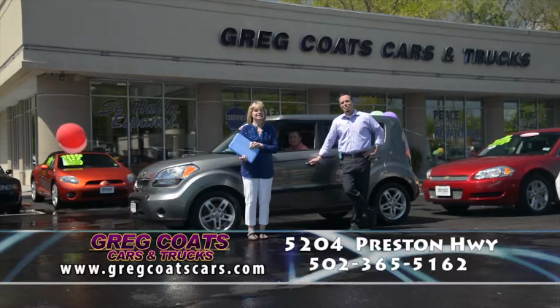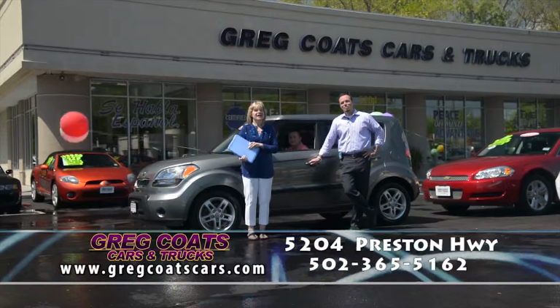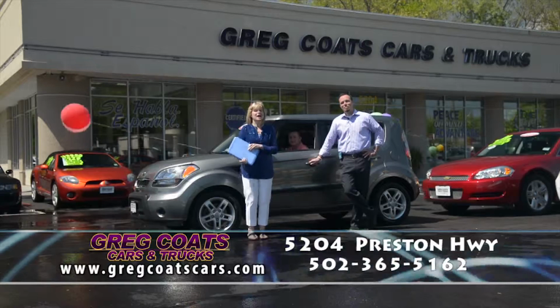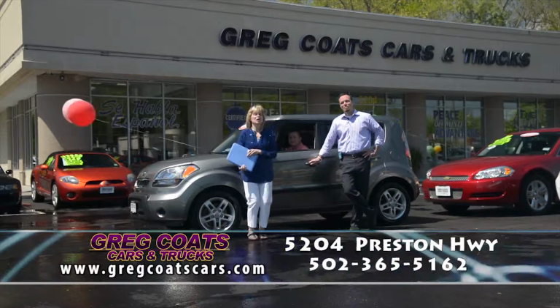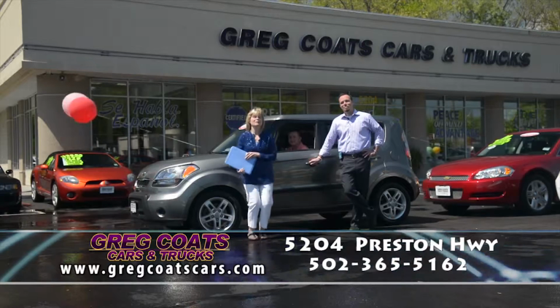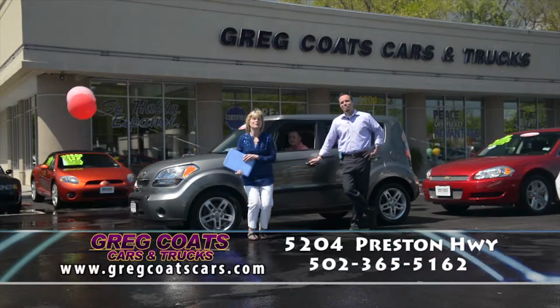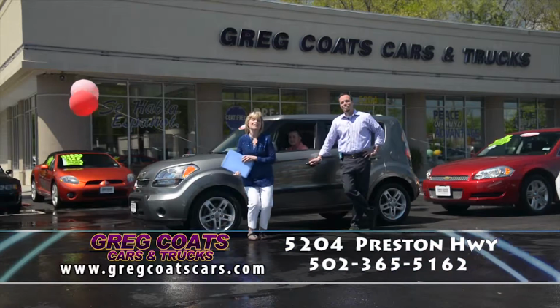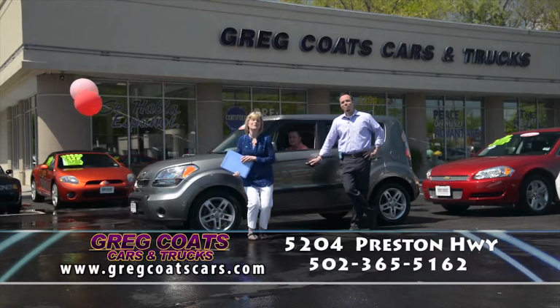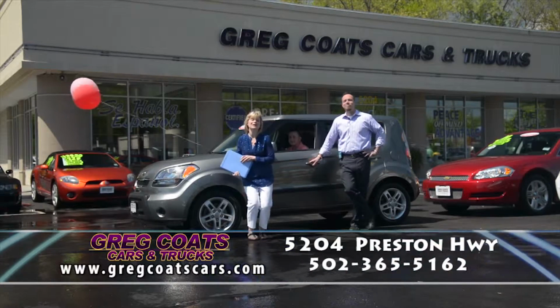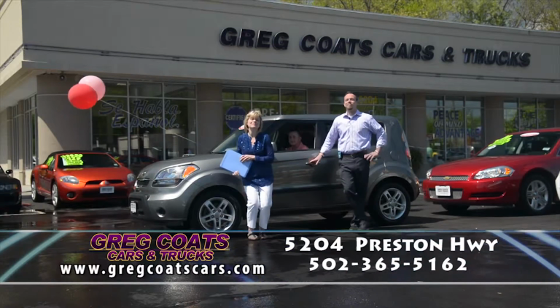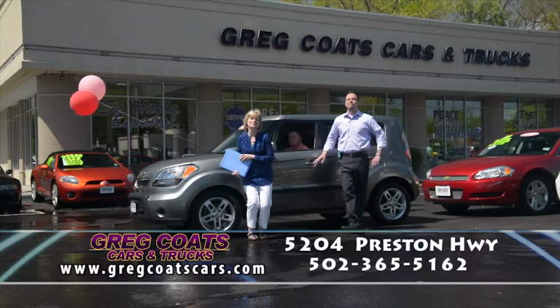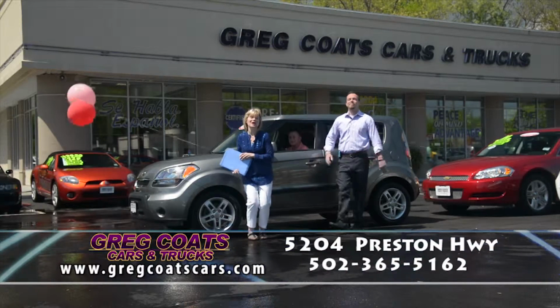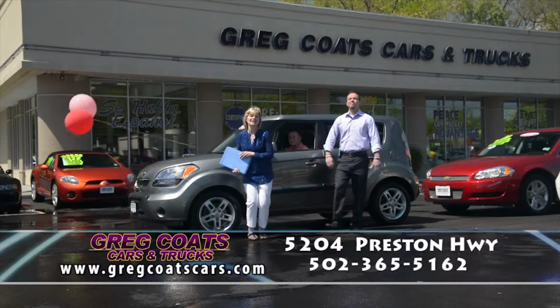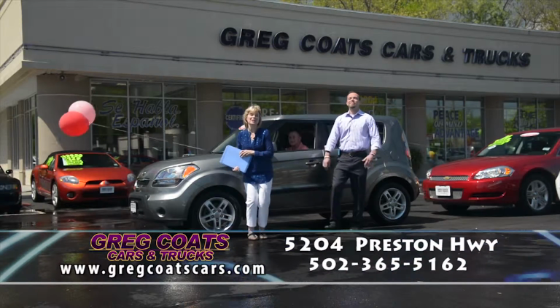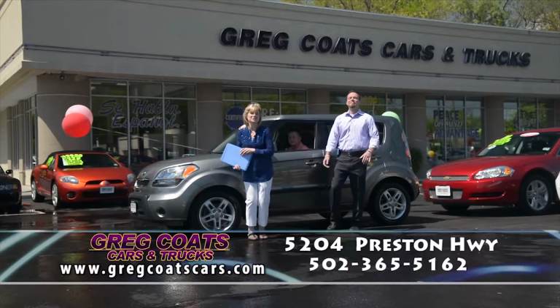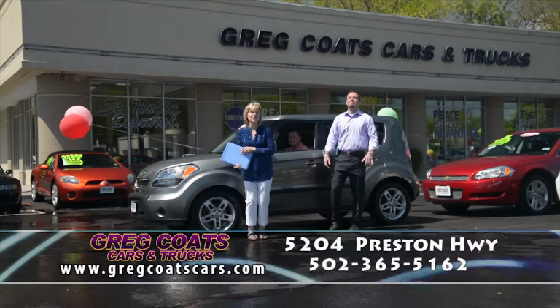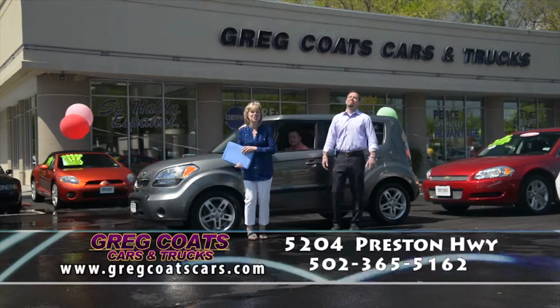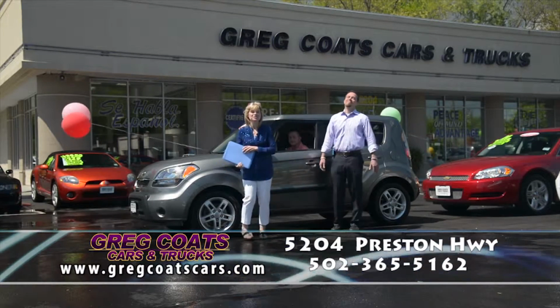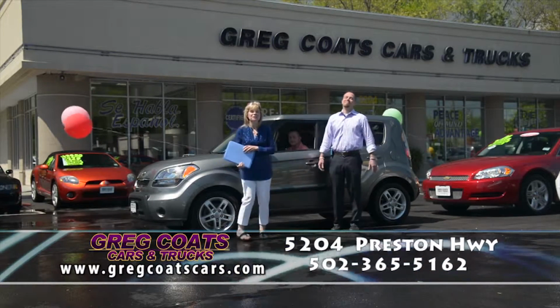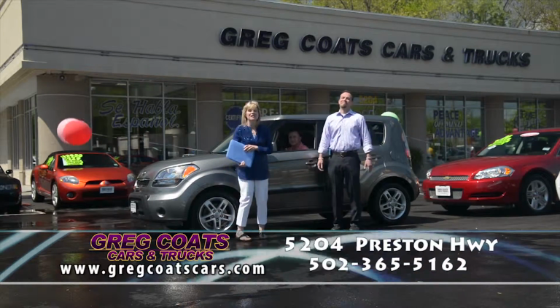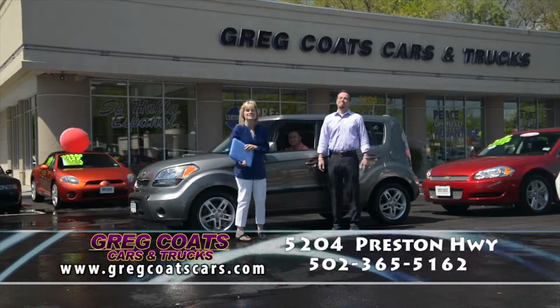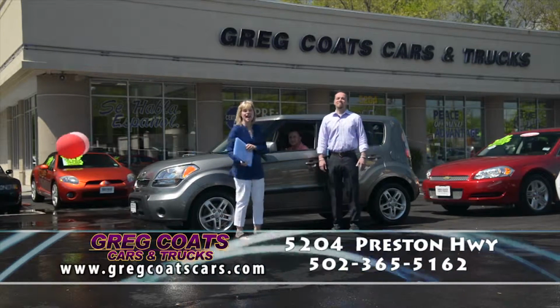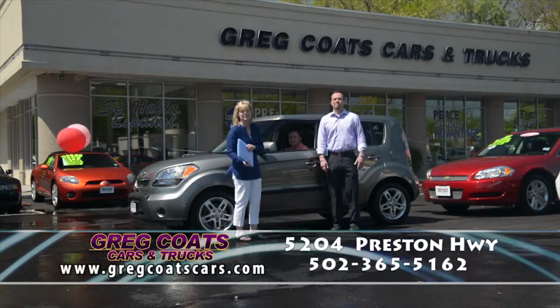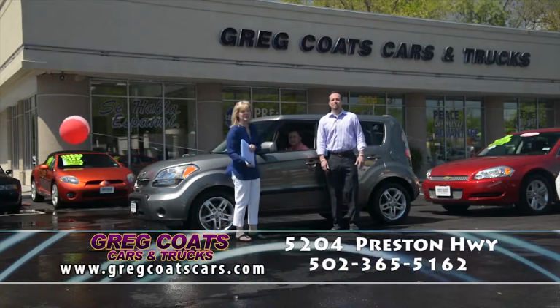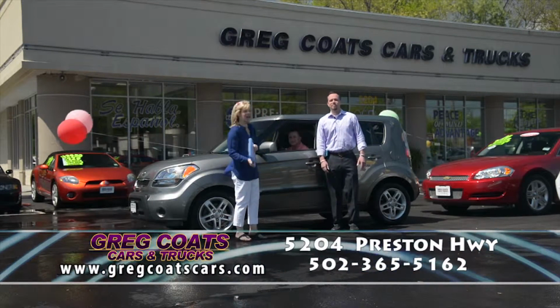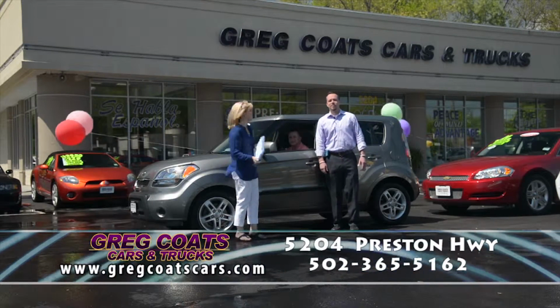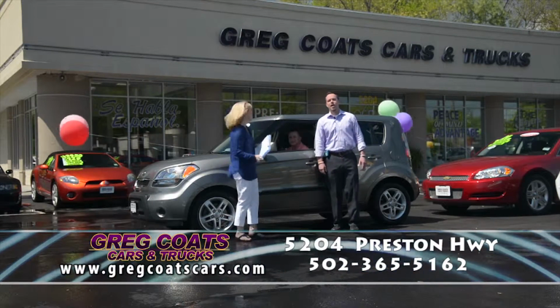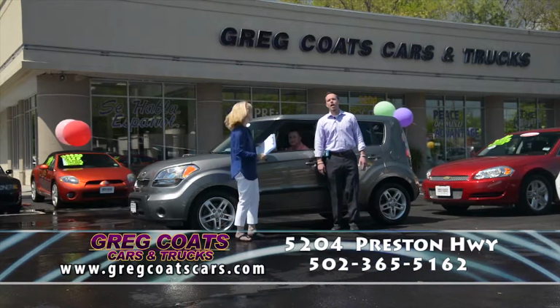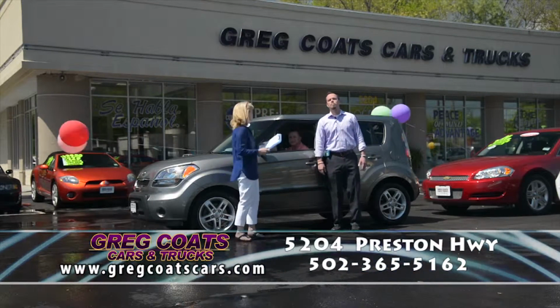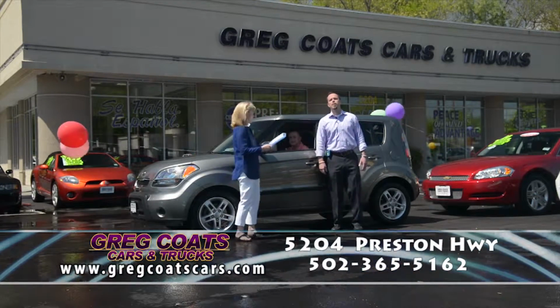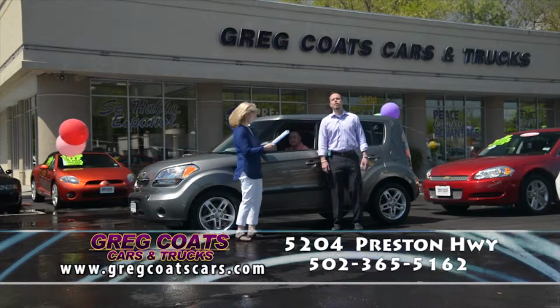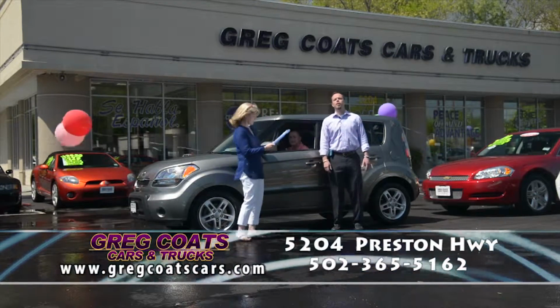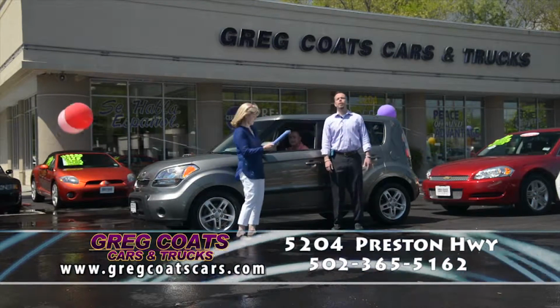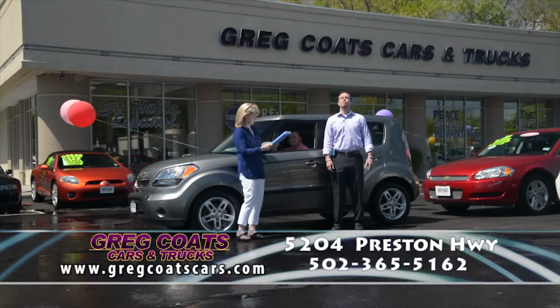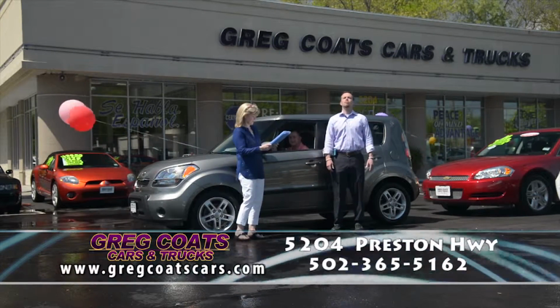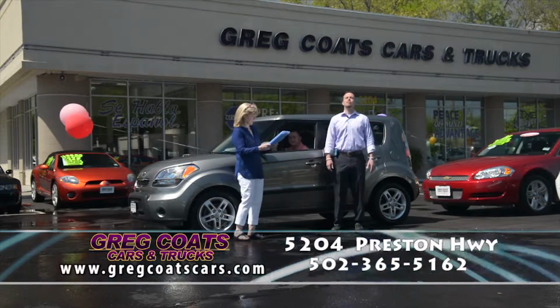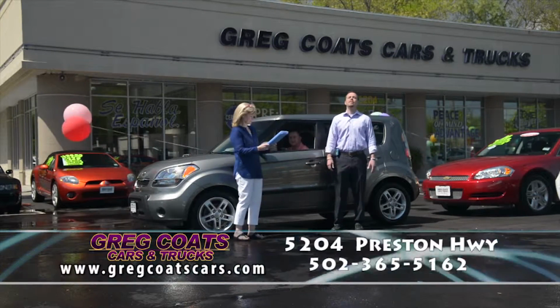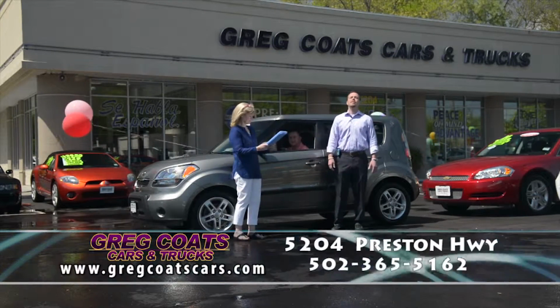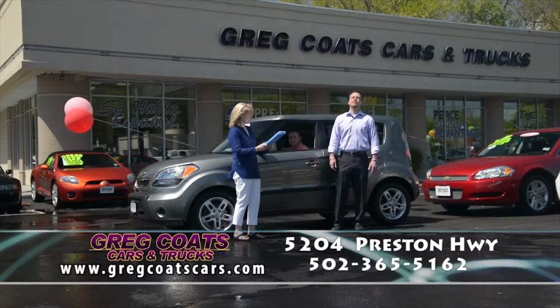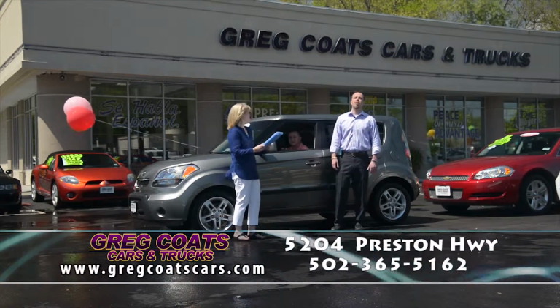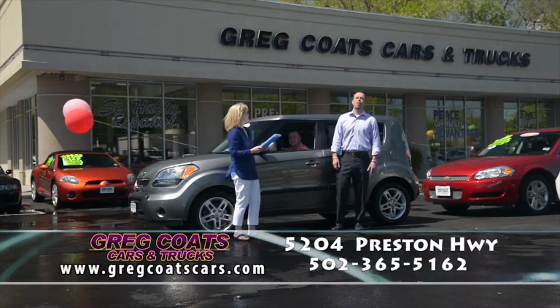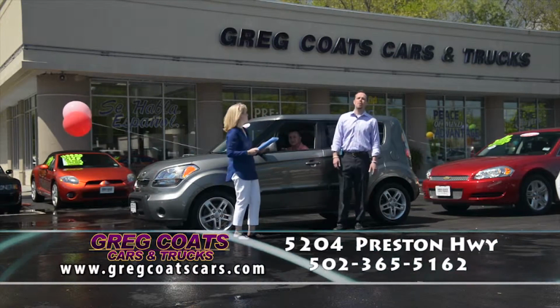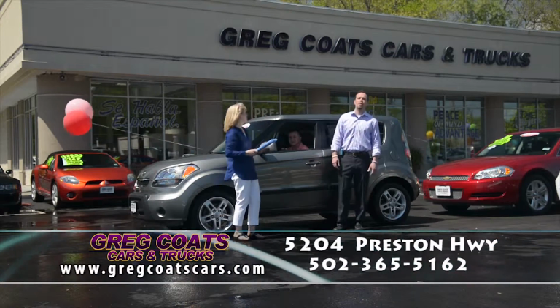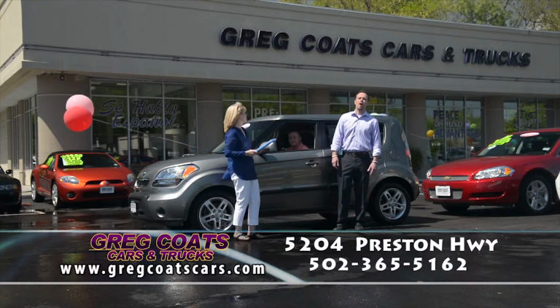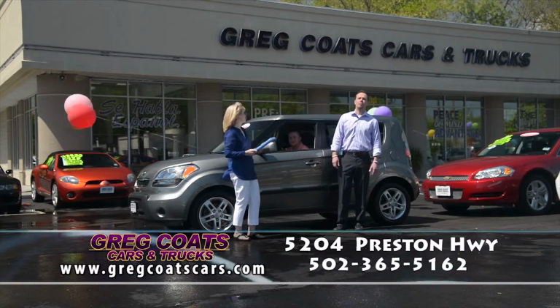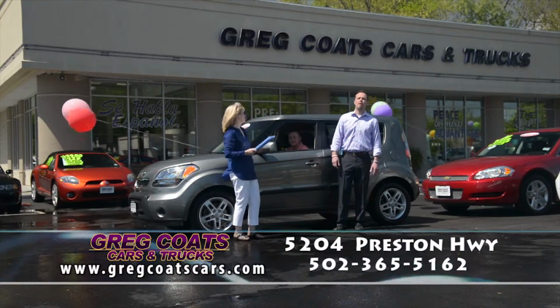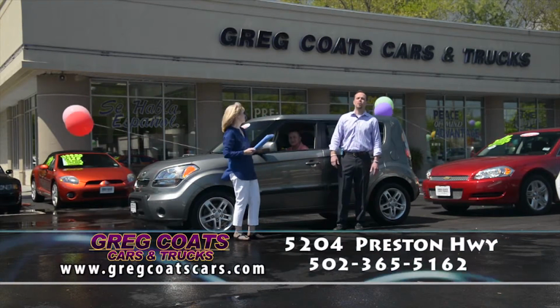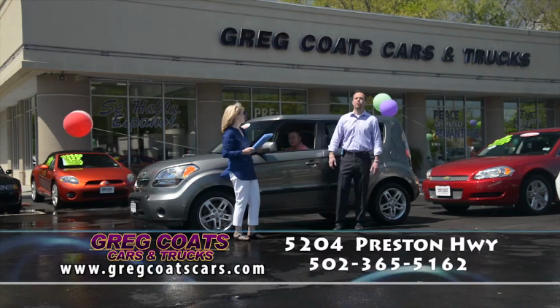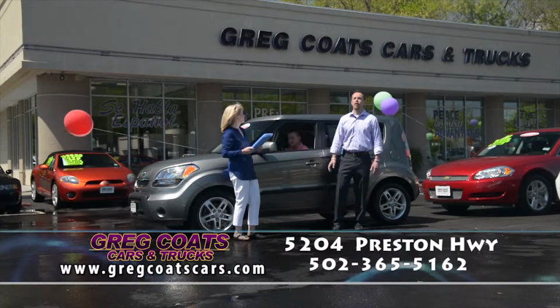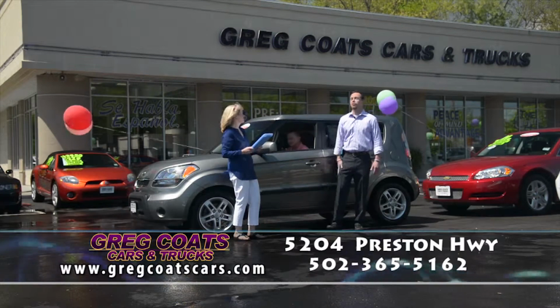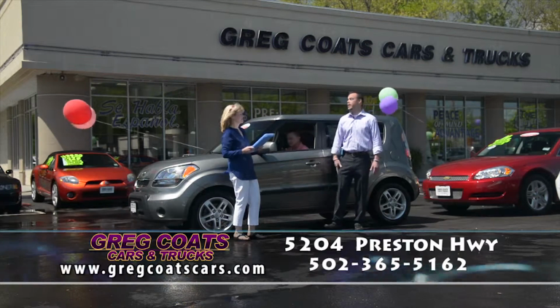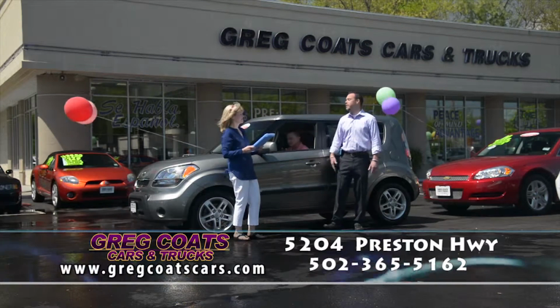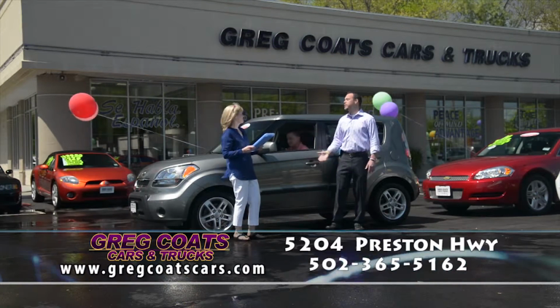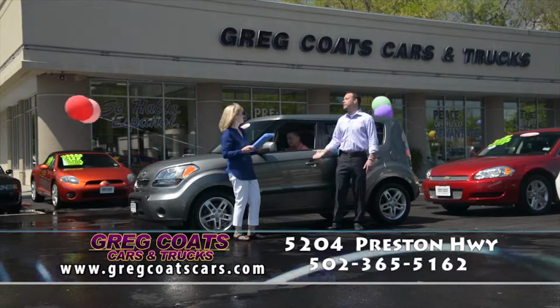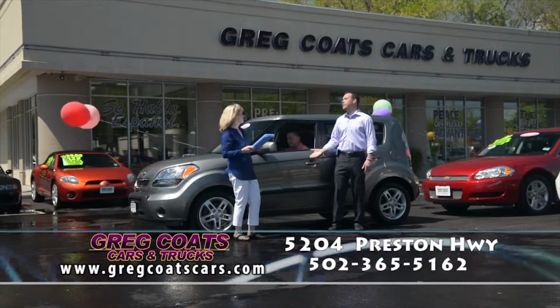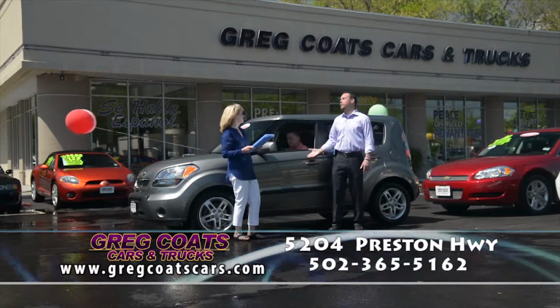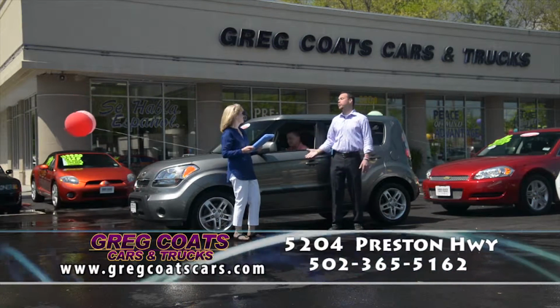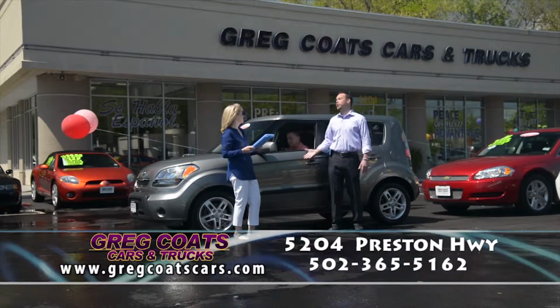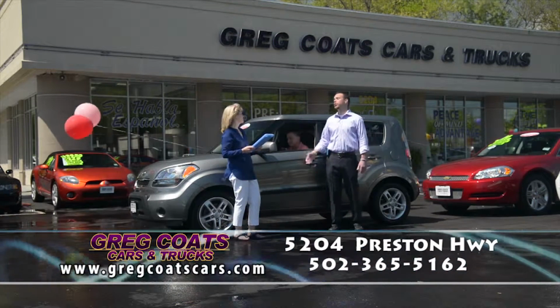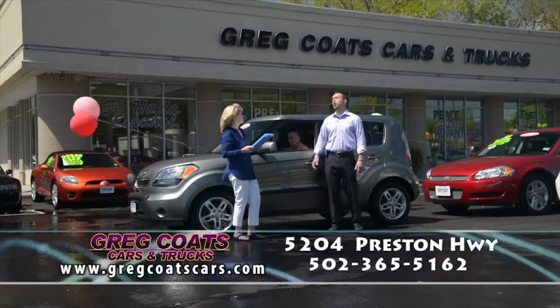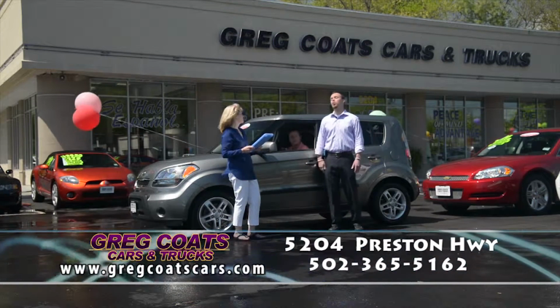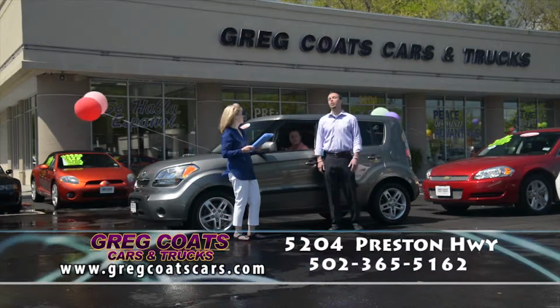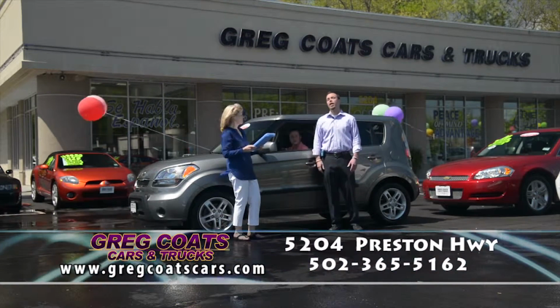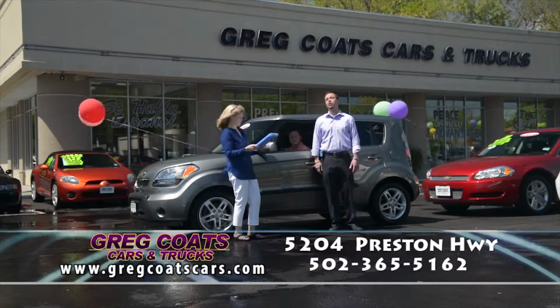Hello everybody, welcome to Greg Coates Cars and Trucks. I'm Tammy Coates. I'm Buren Coates and this is the home of the Price Smasher Guarantee. And this is Patrick Young — no relation.